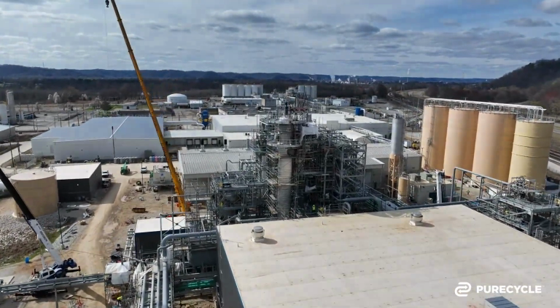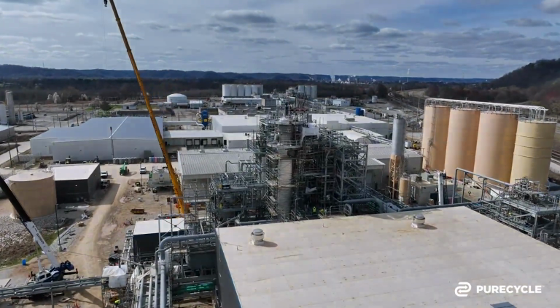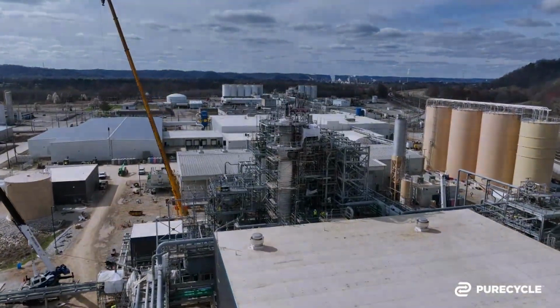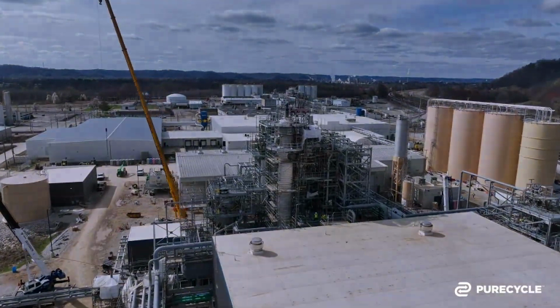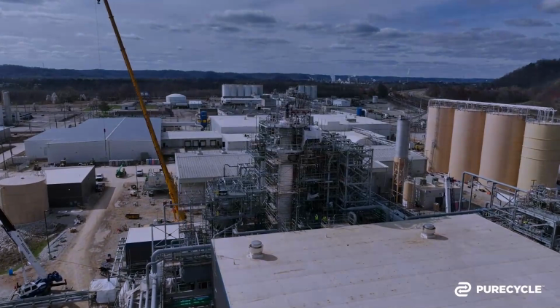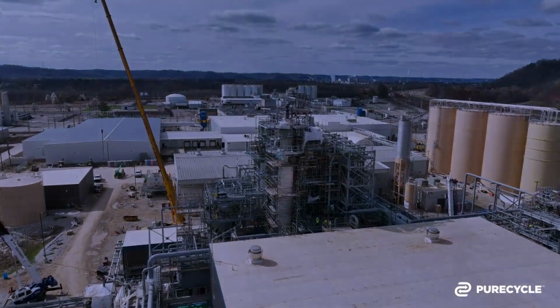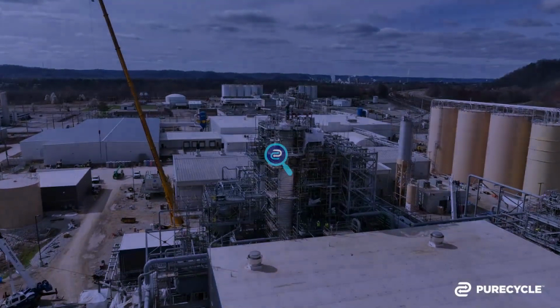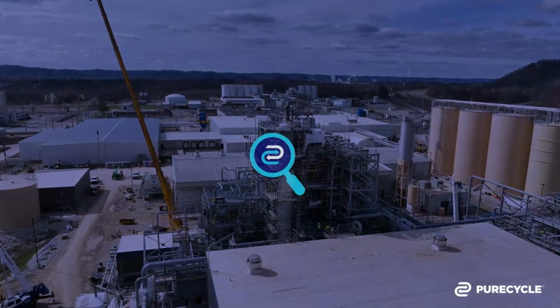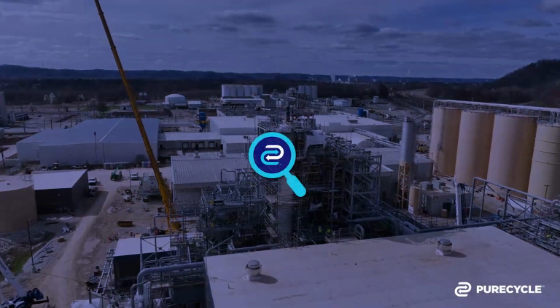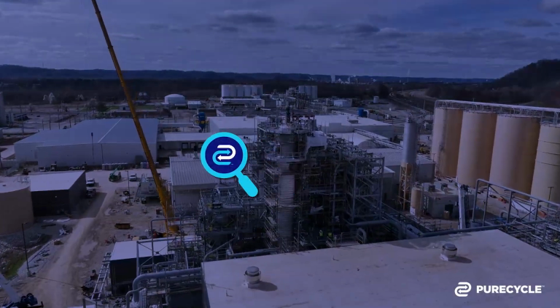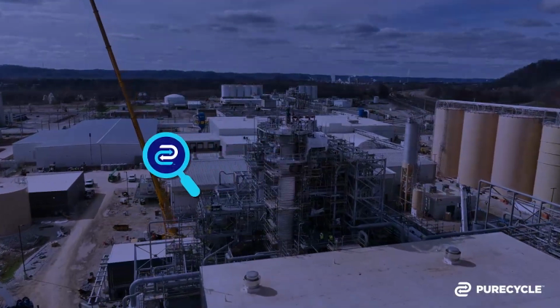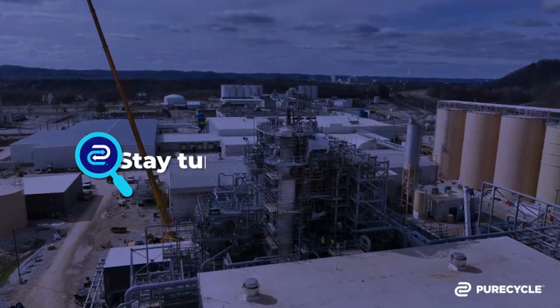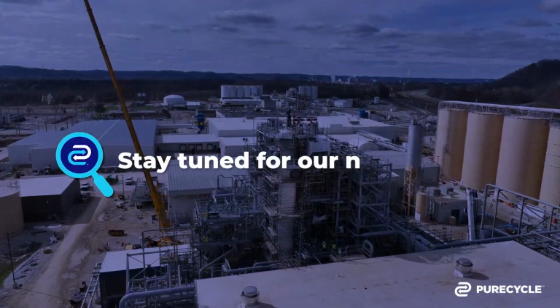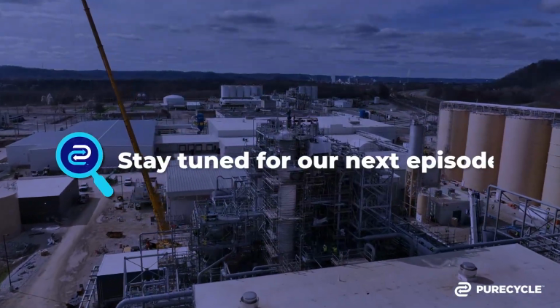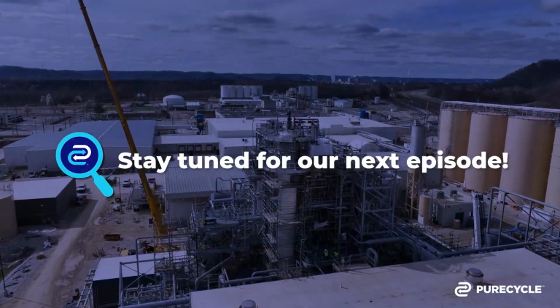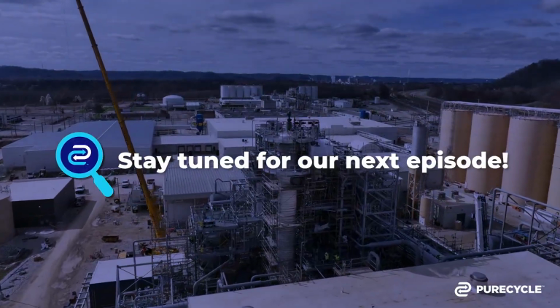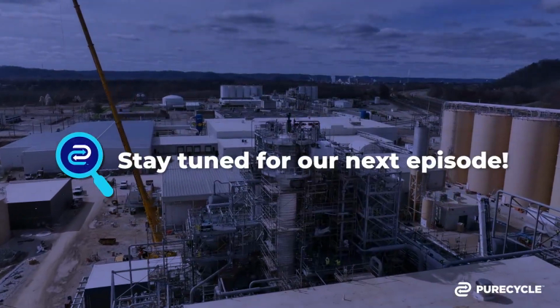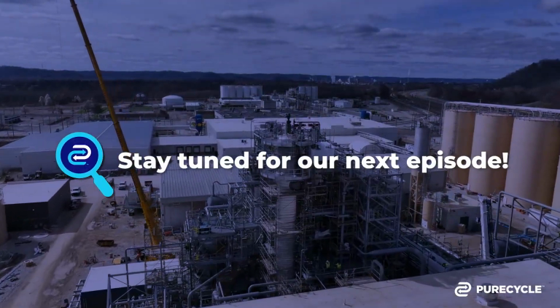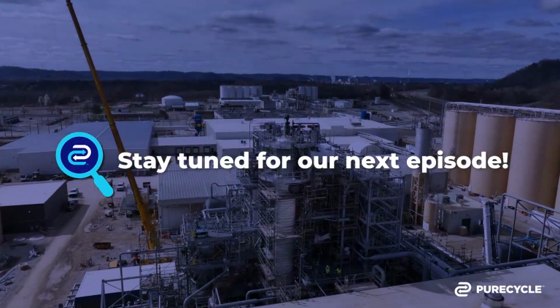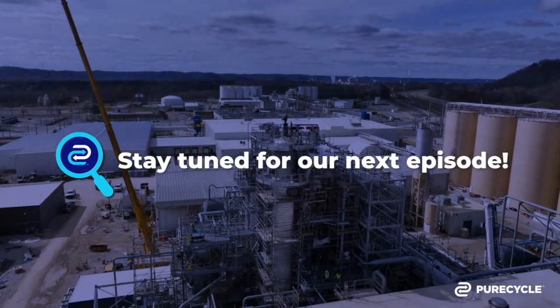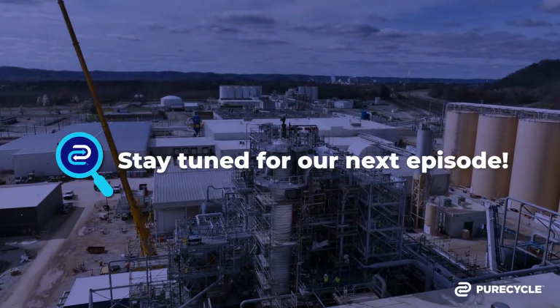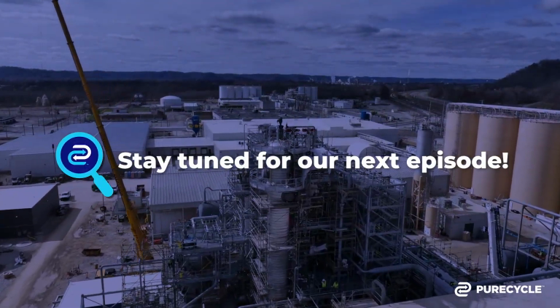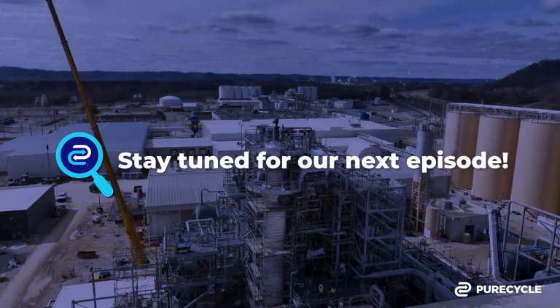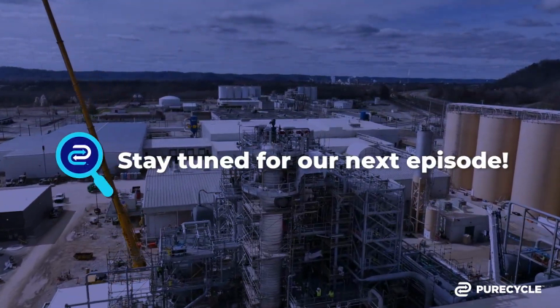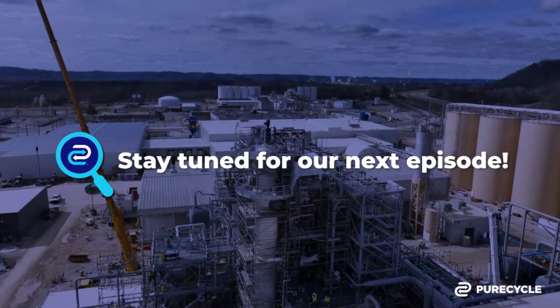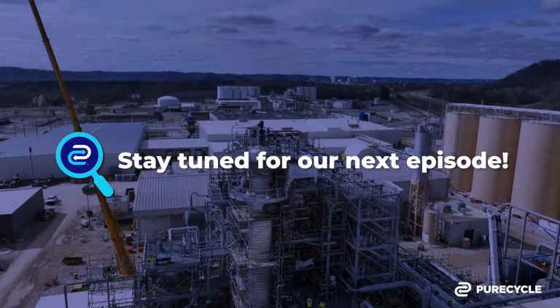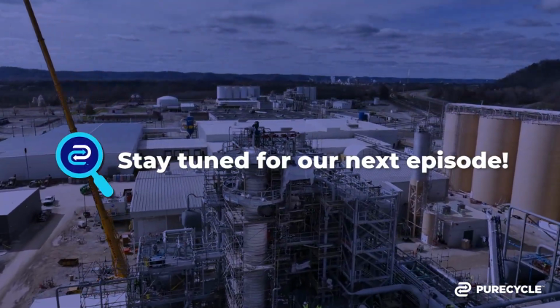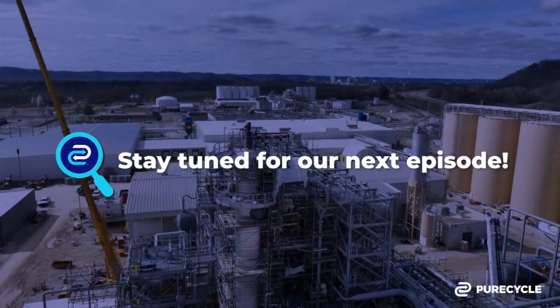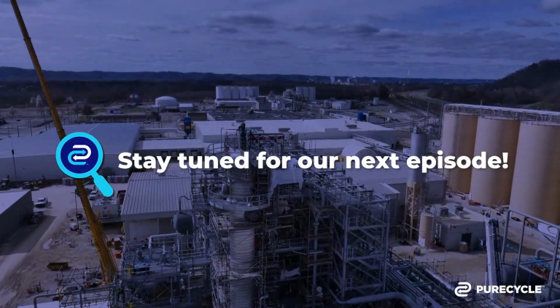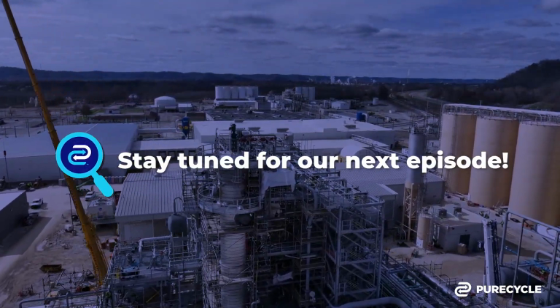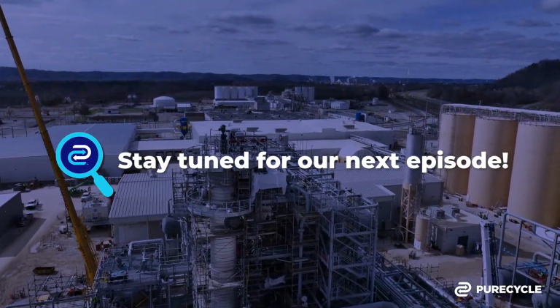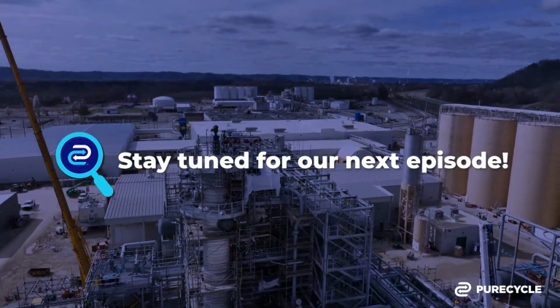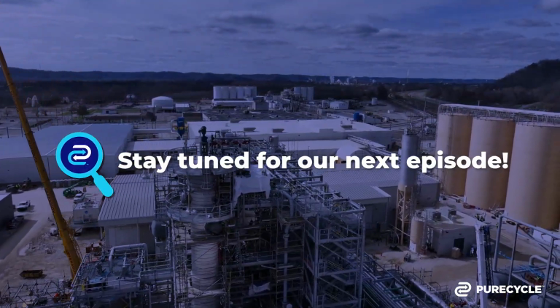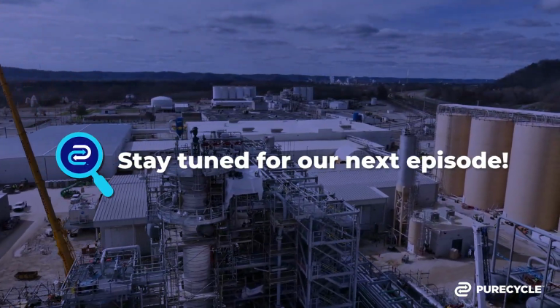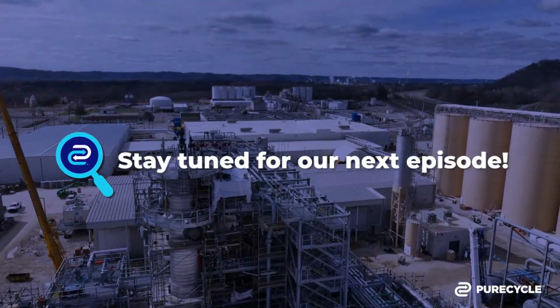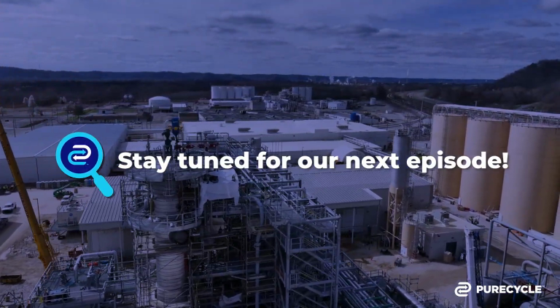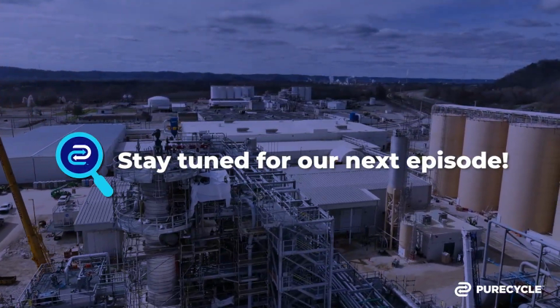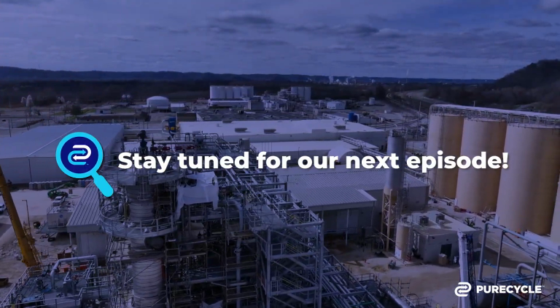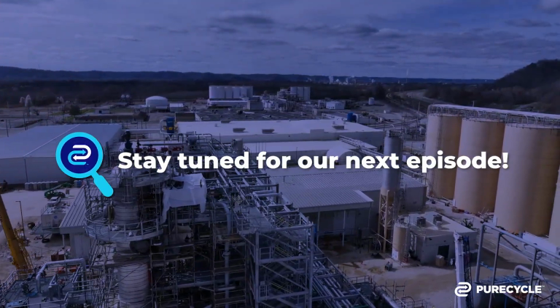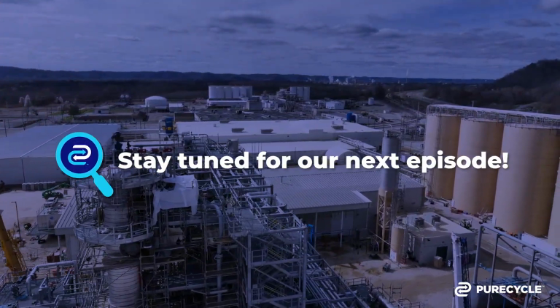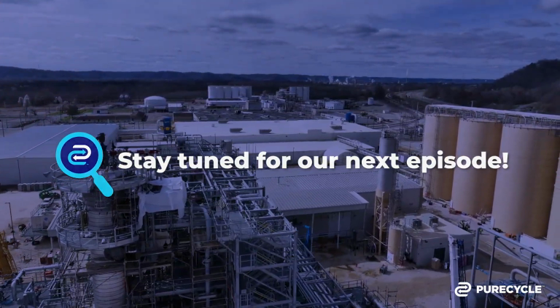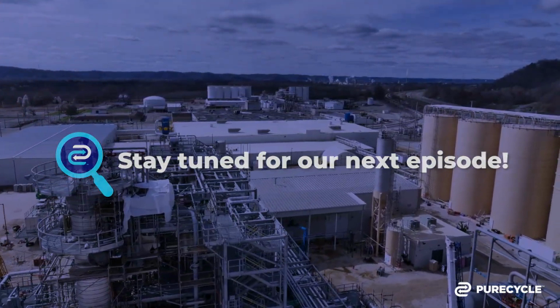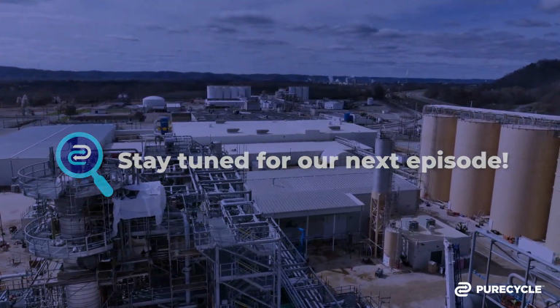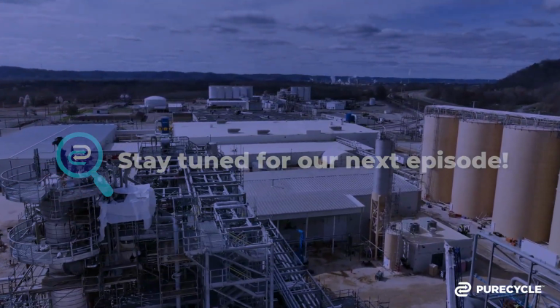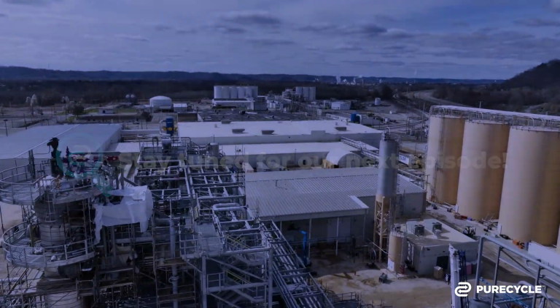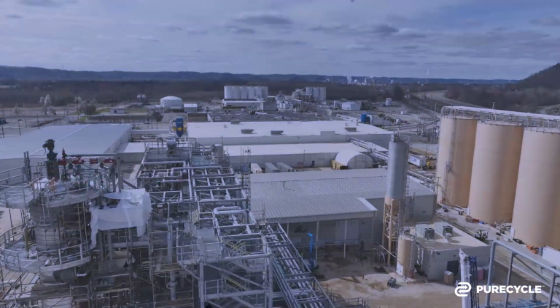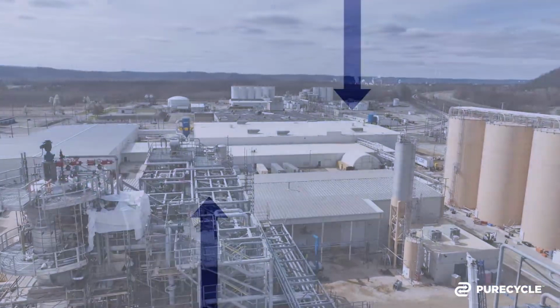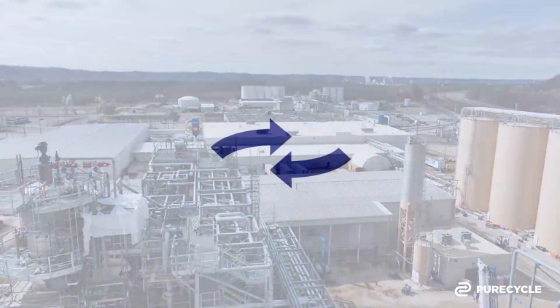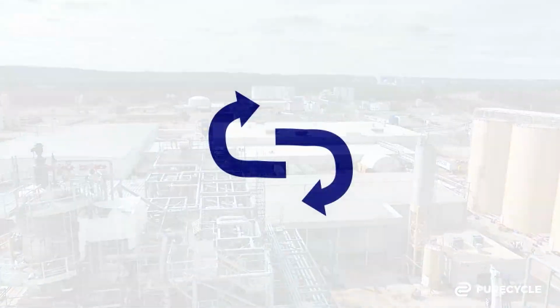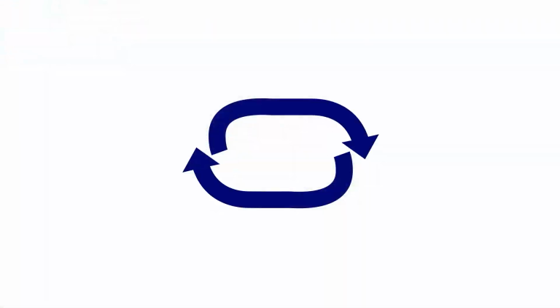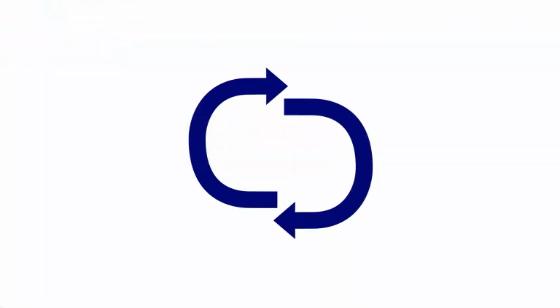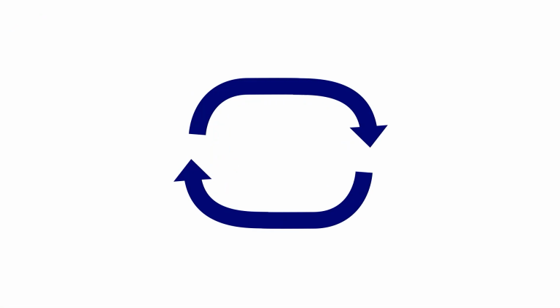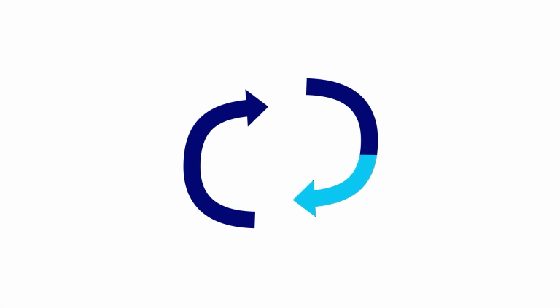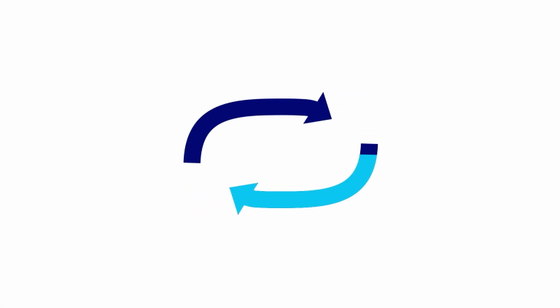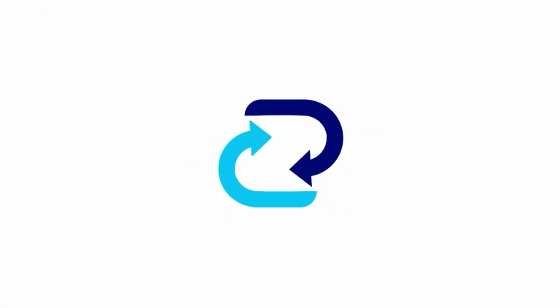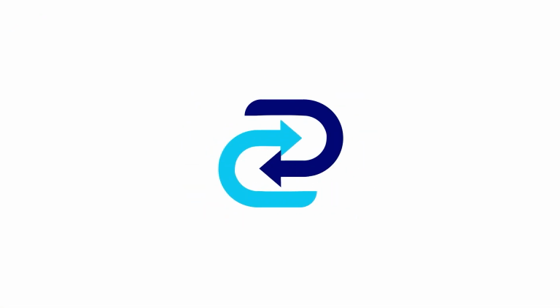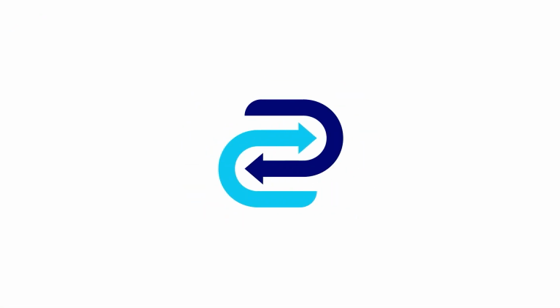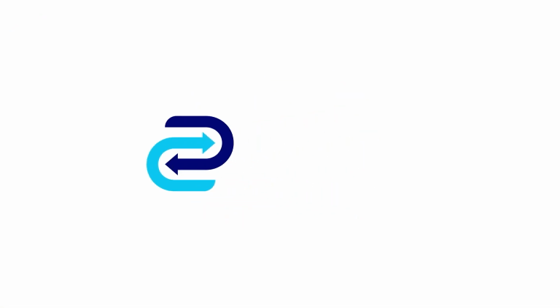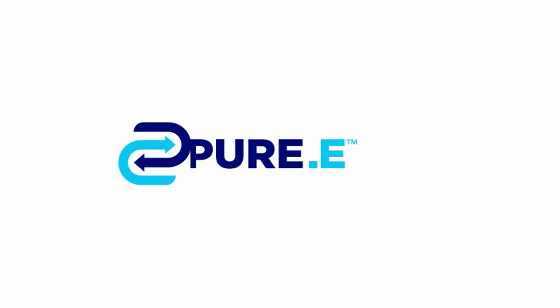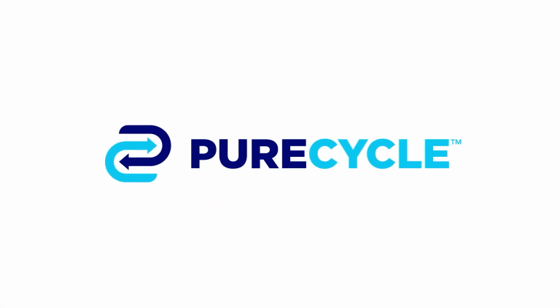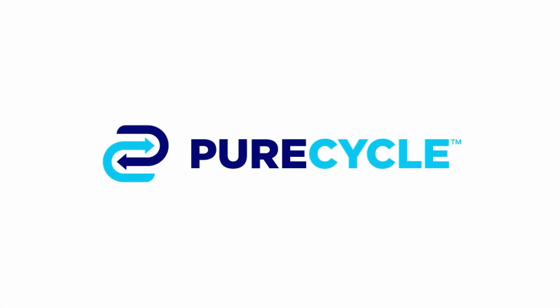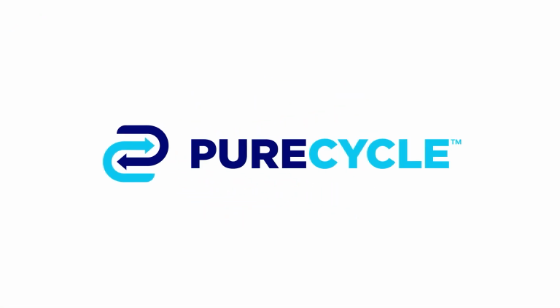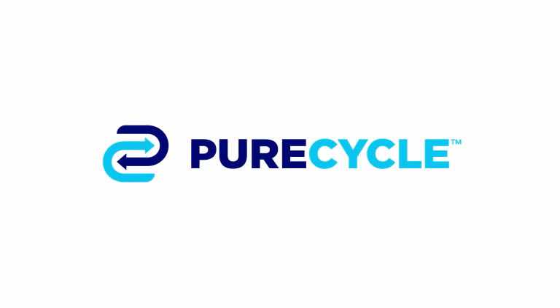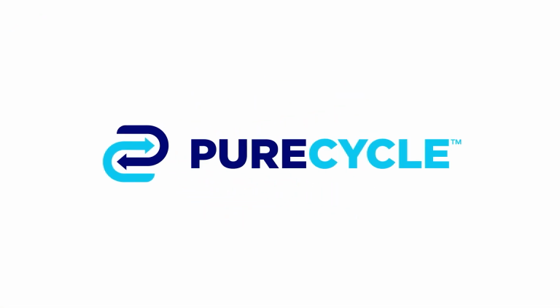Stay tuned for our next episode. PureCycle — one goal, a pure planet.